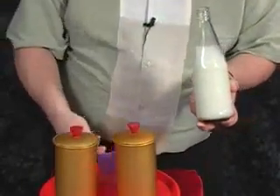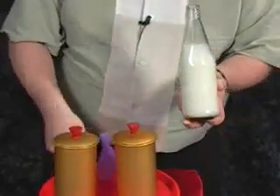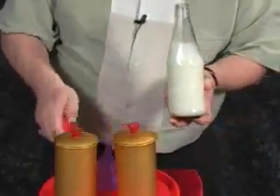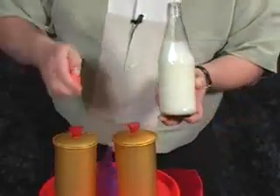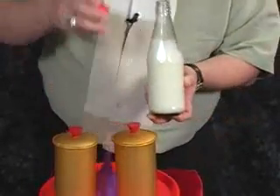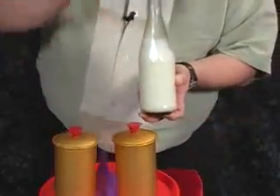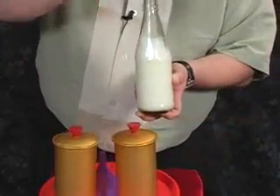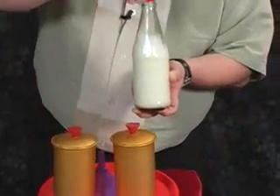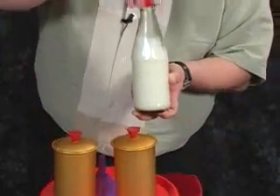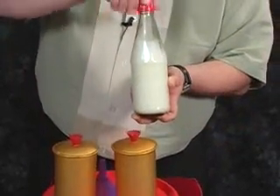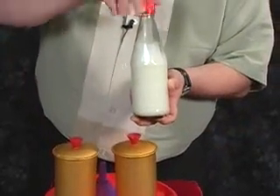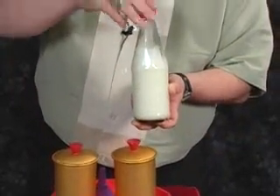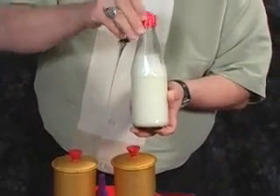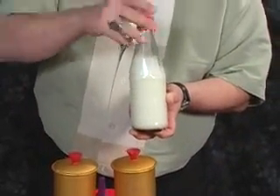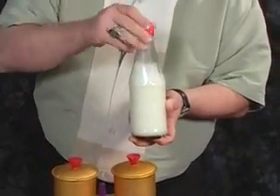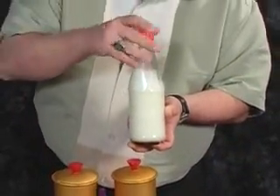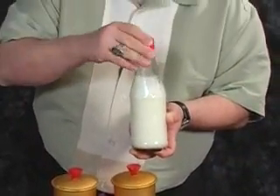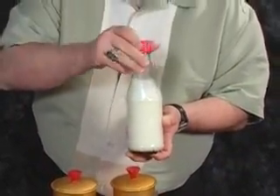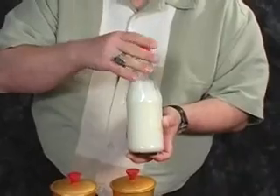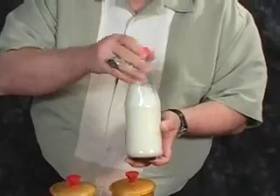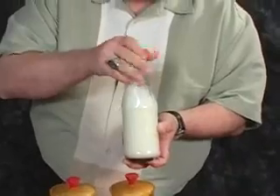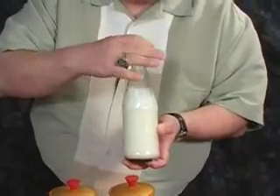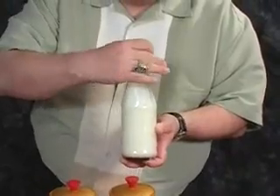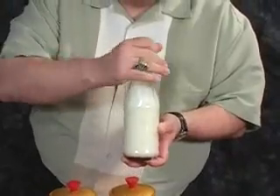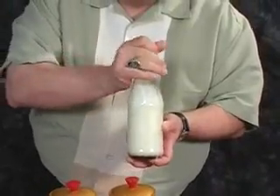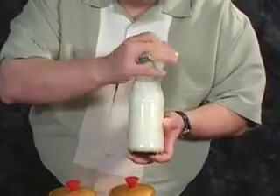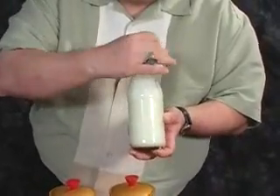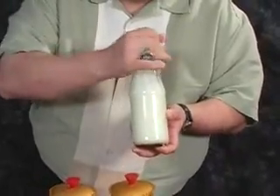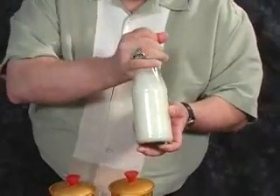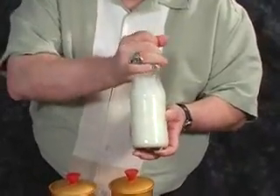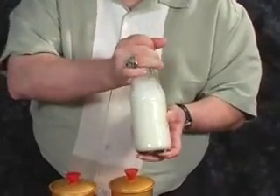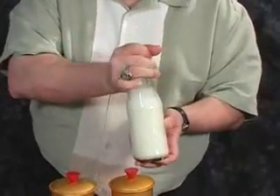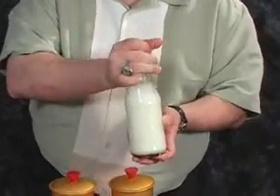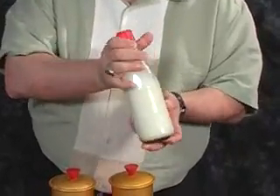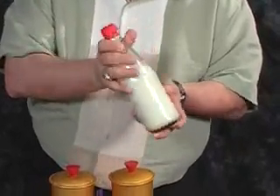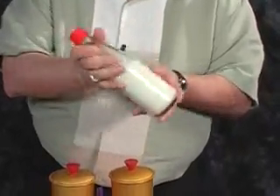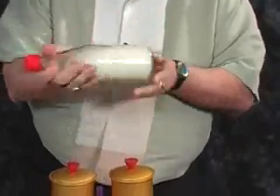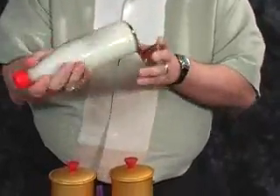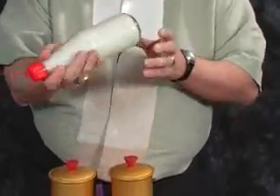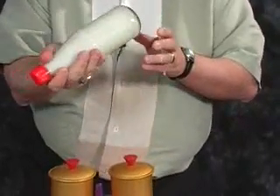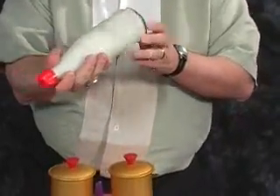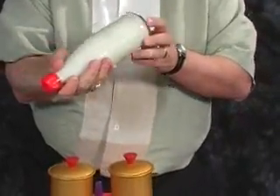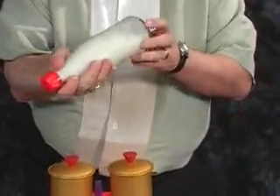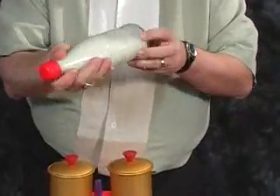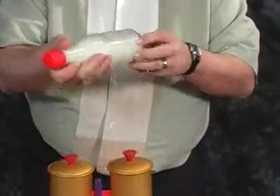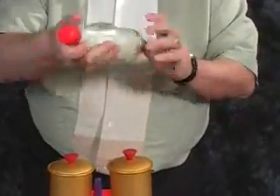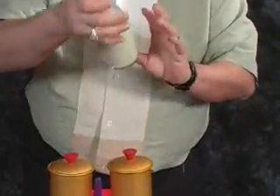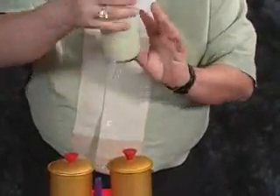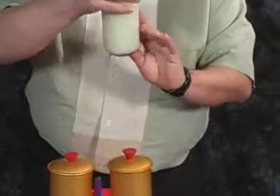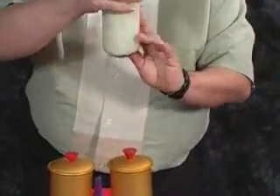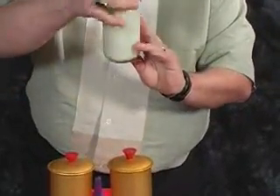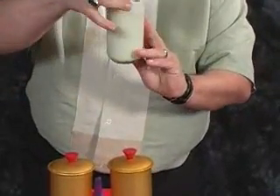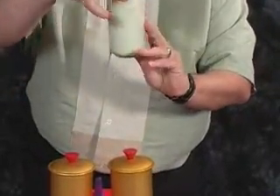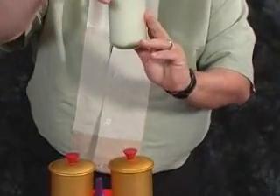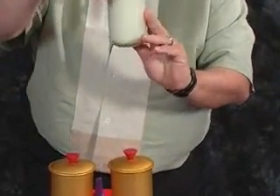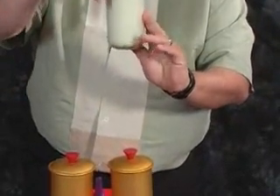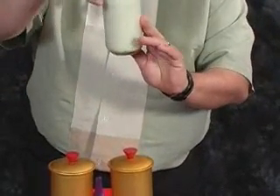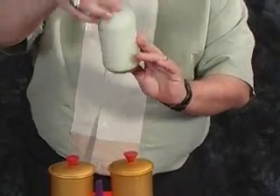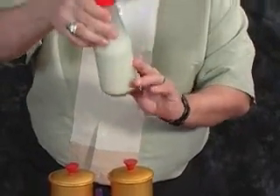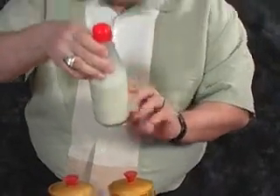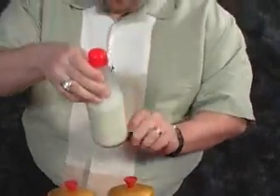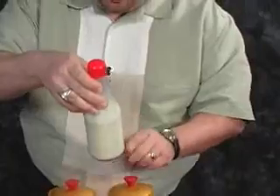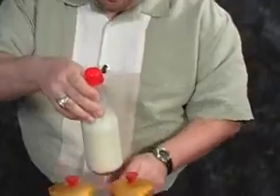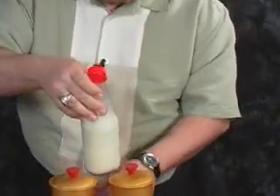This is where it gets interesting. The cap goes on the bottle. You can actually shake this up to mix the water and the liquid together.